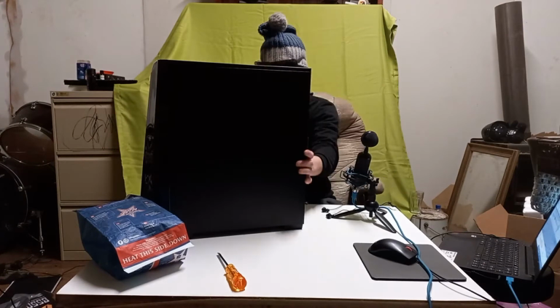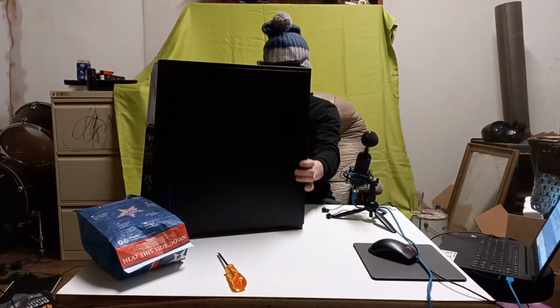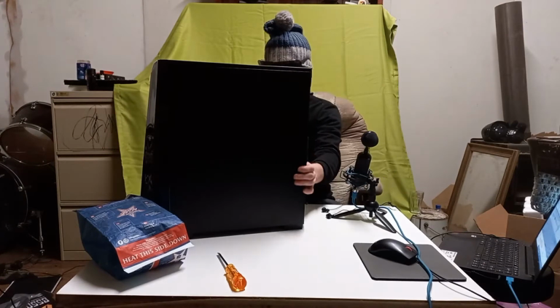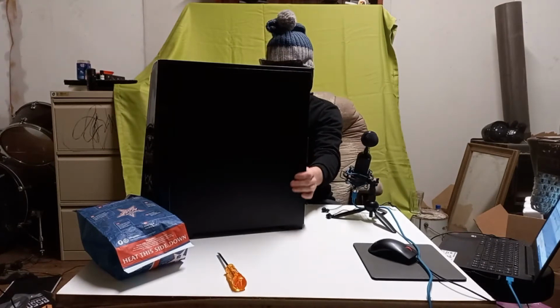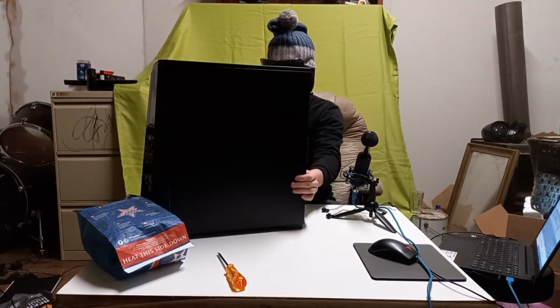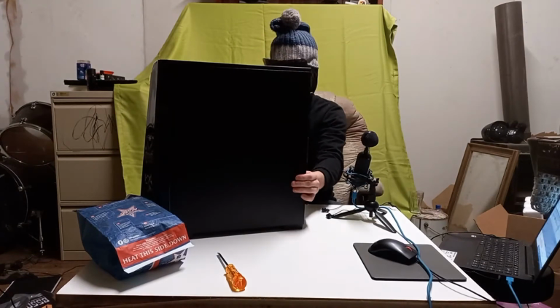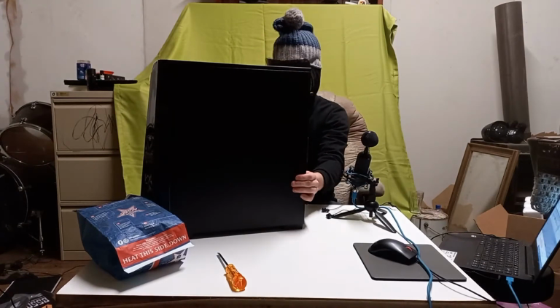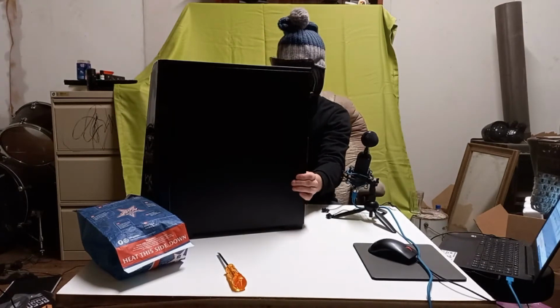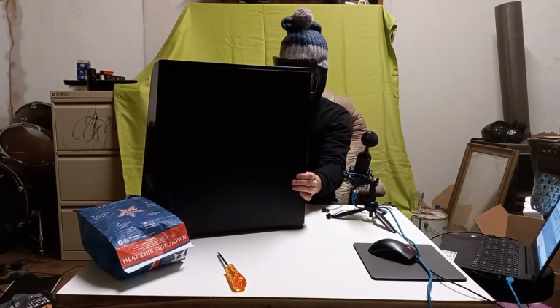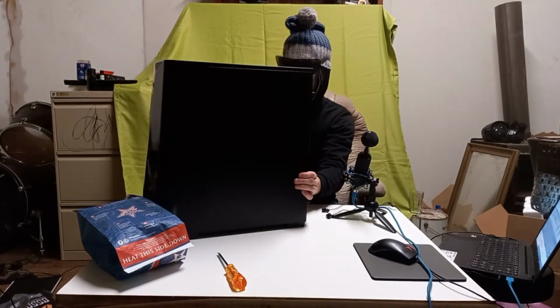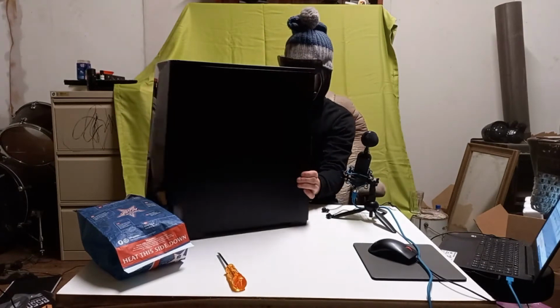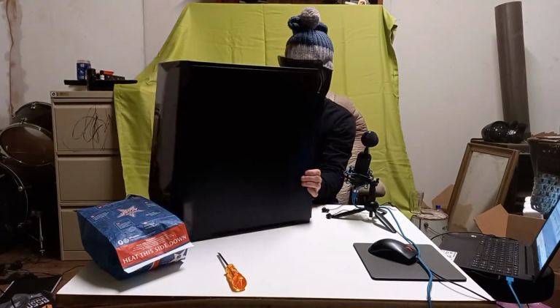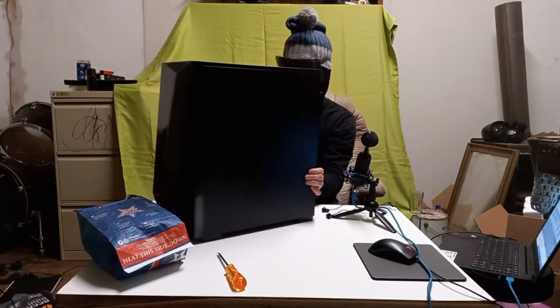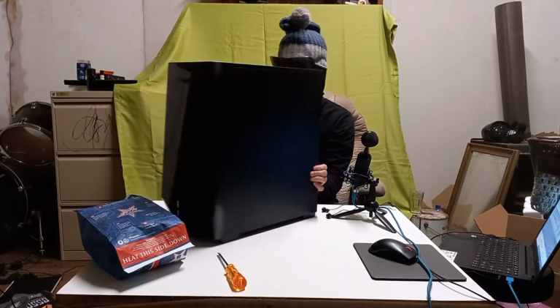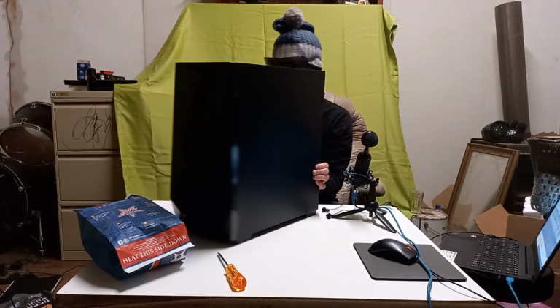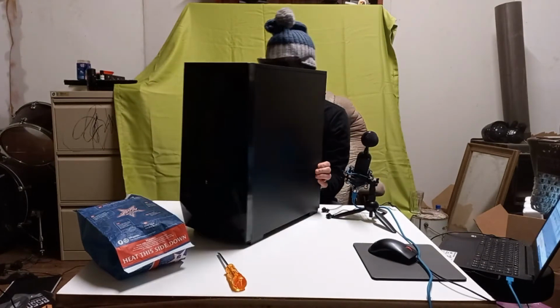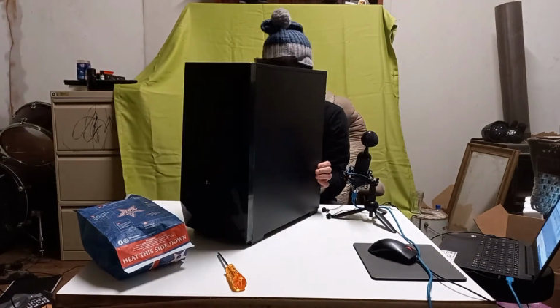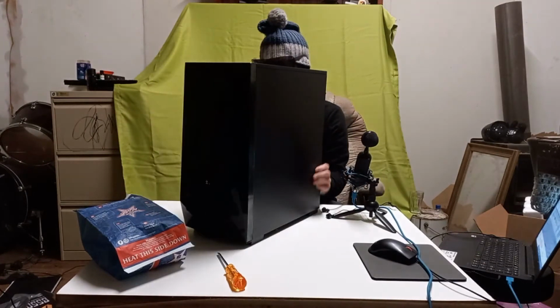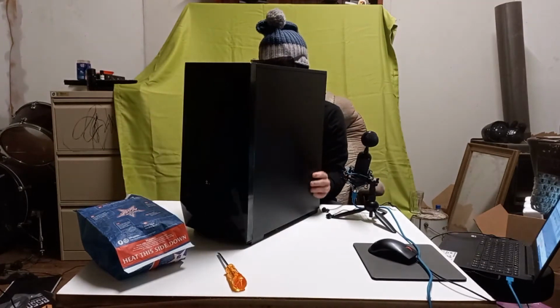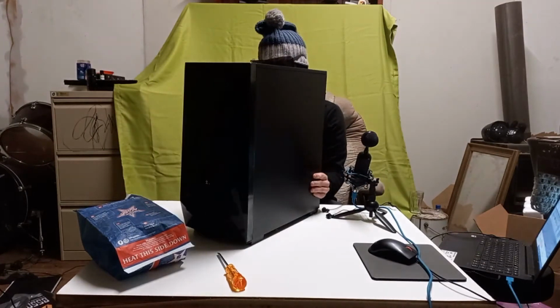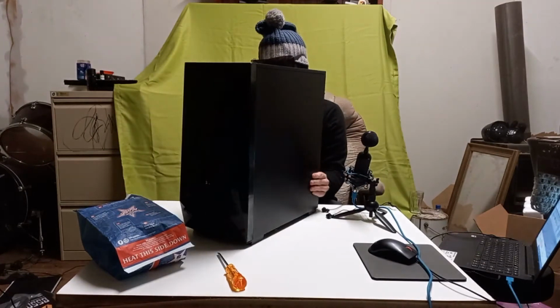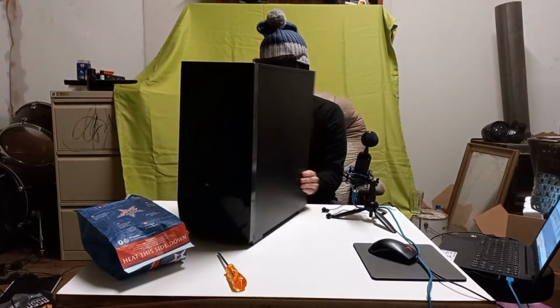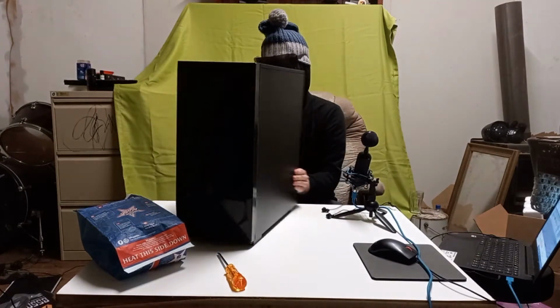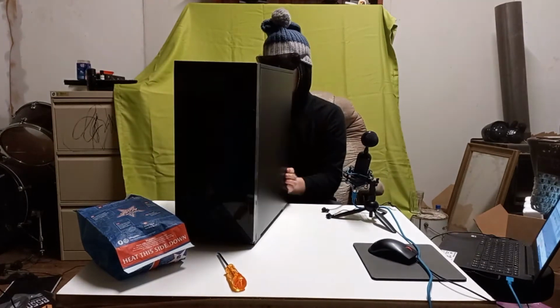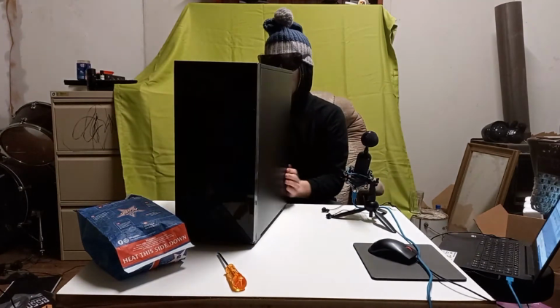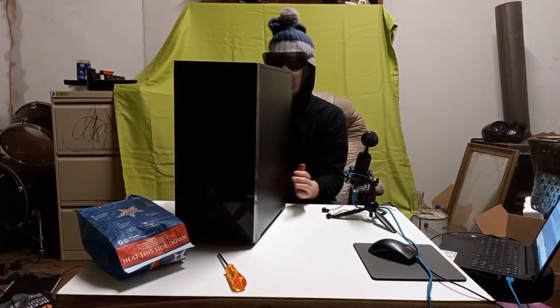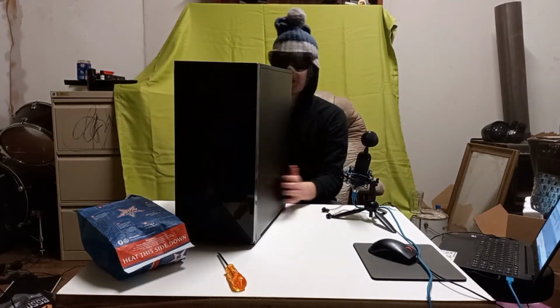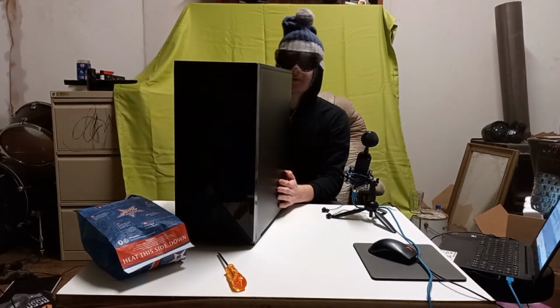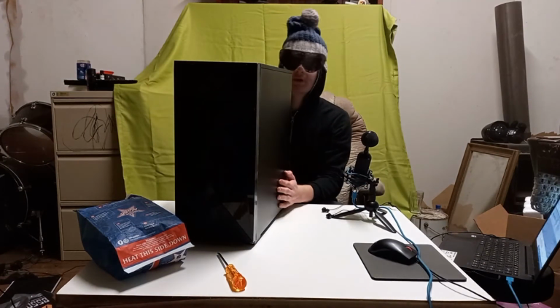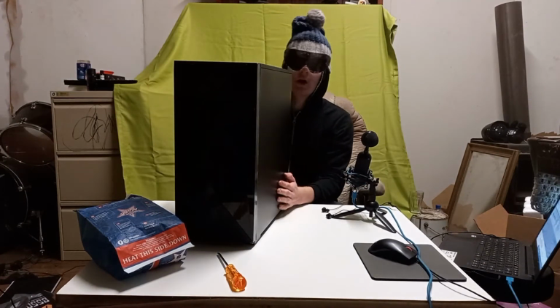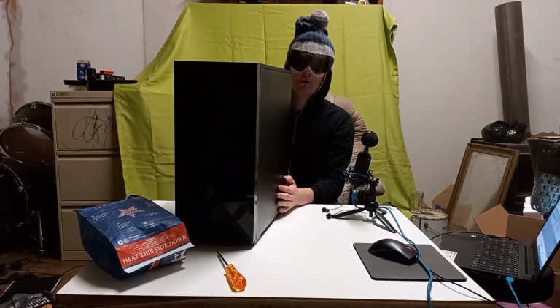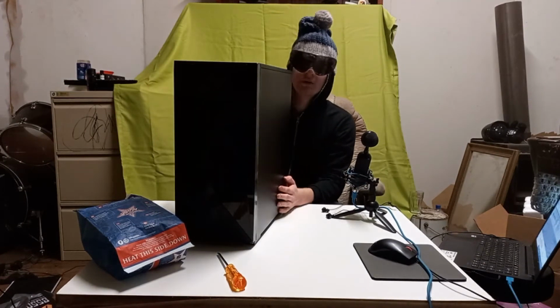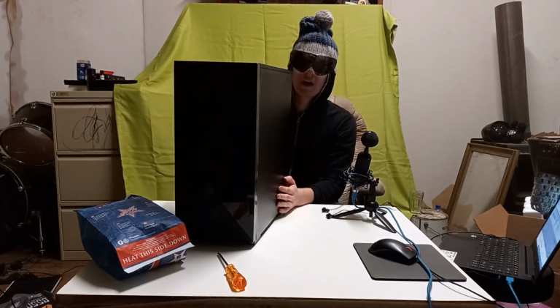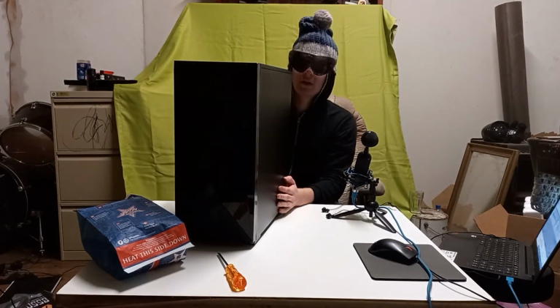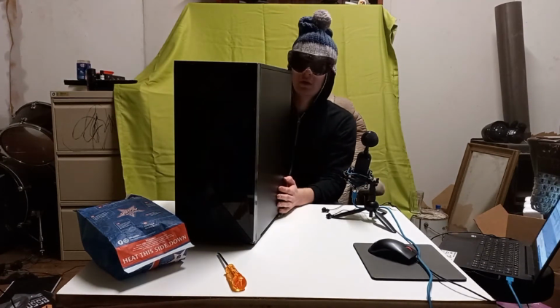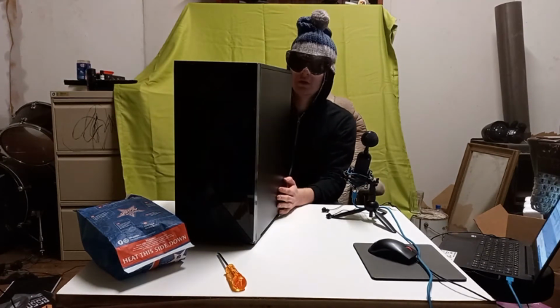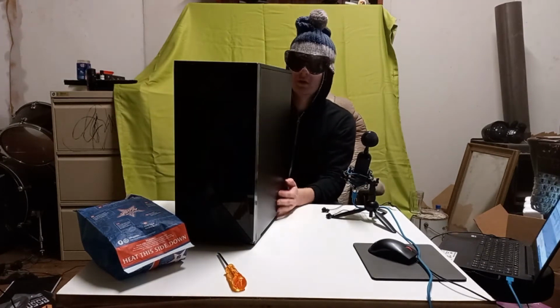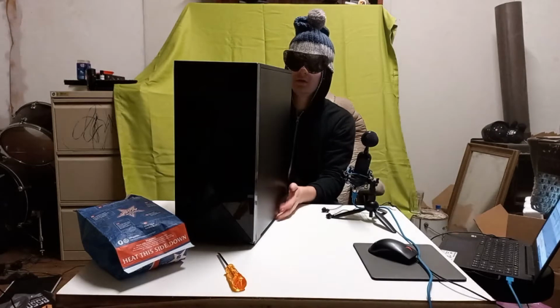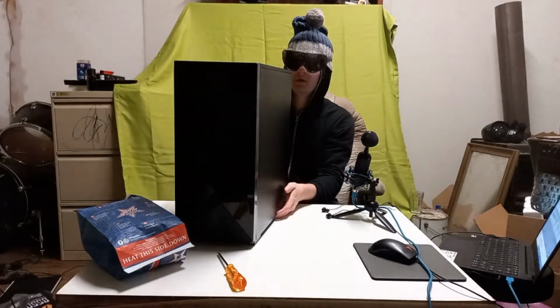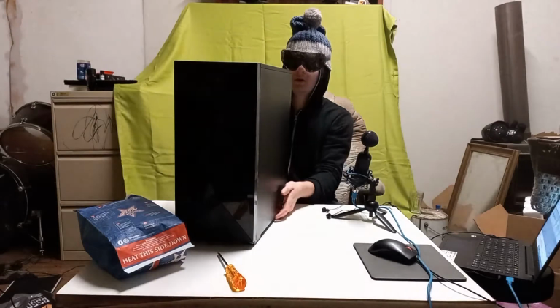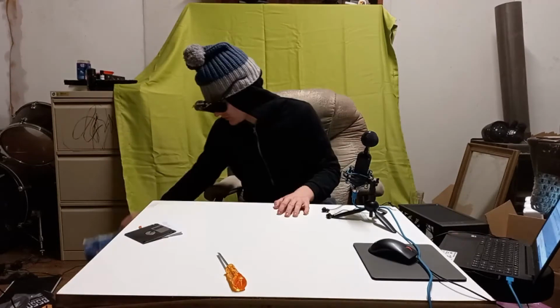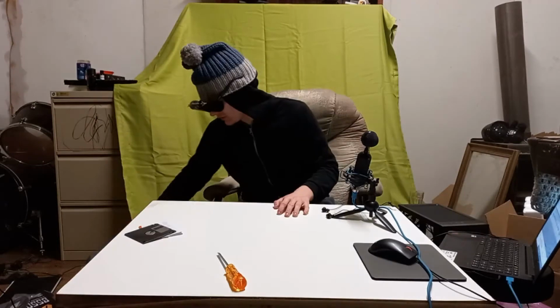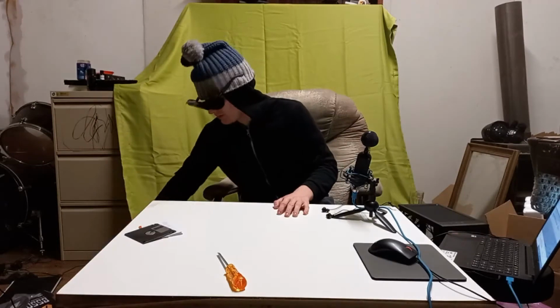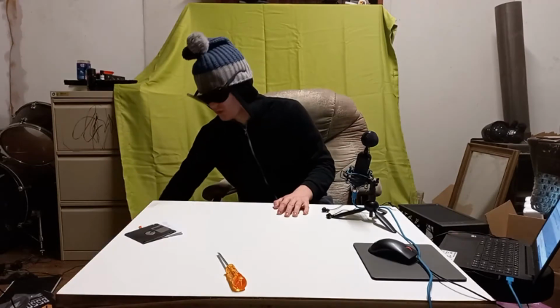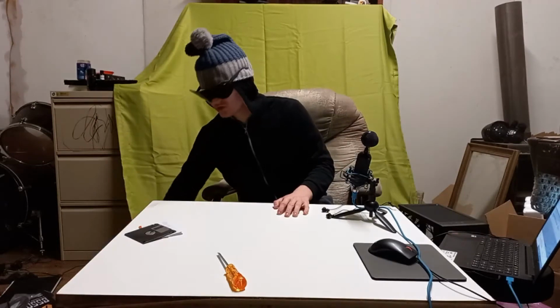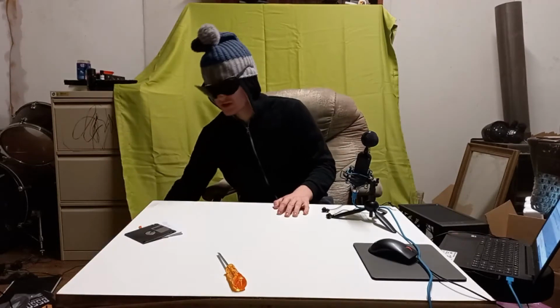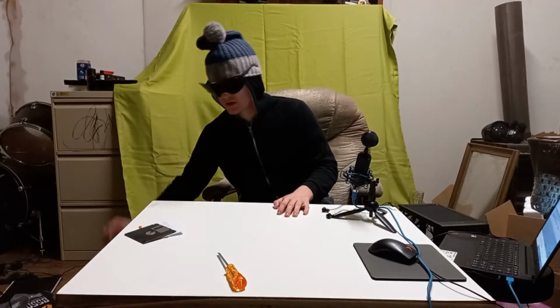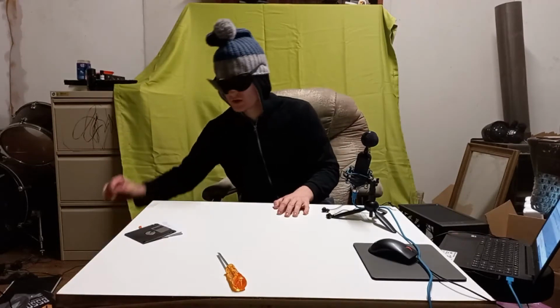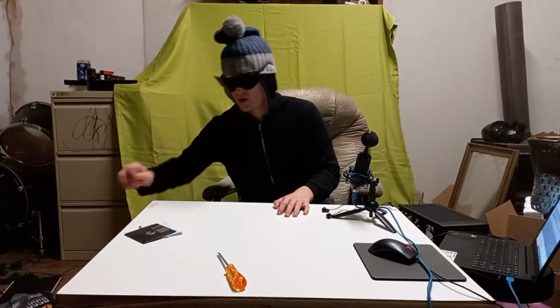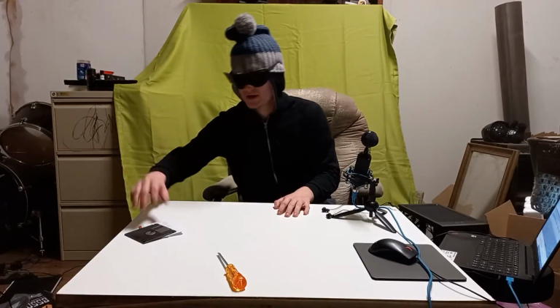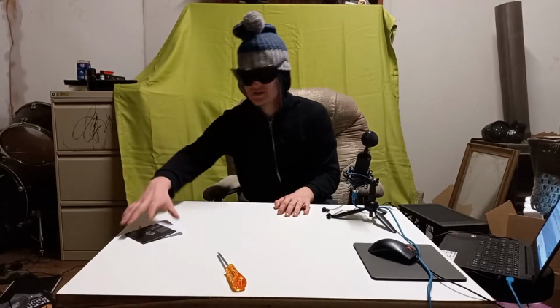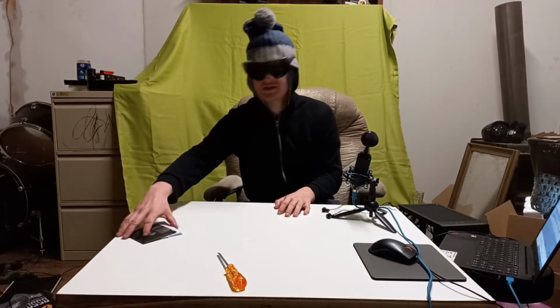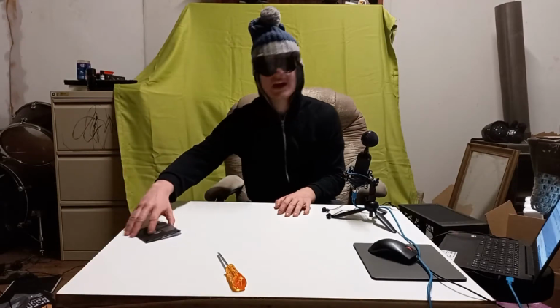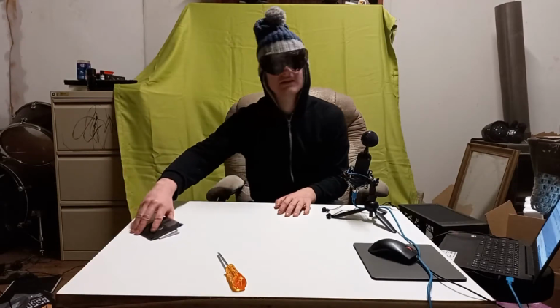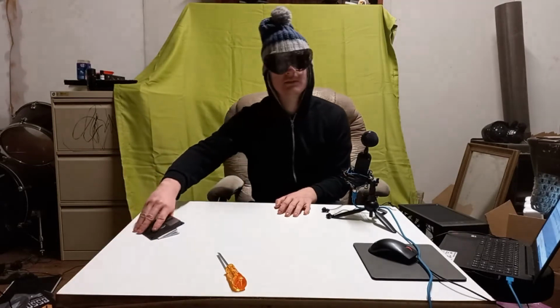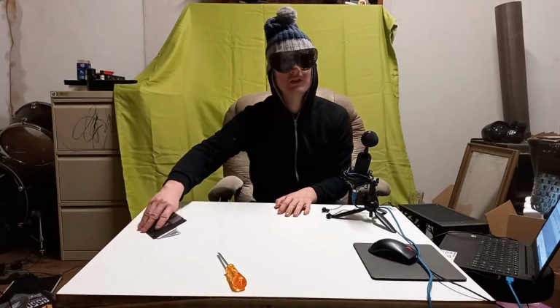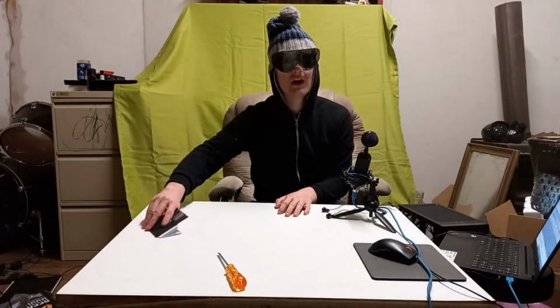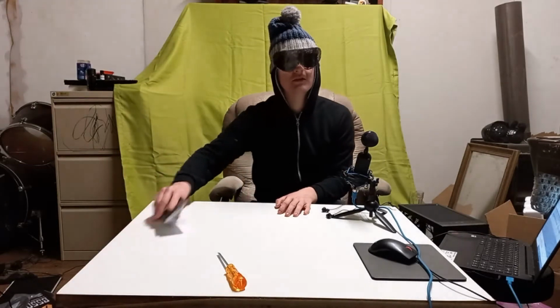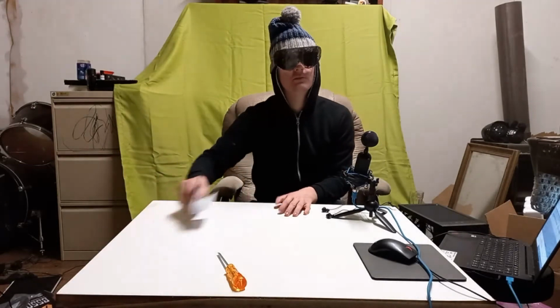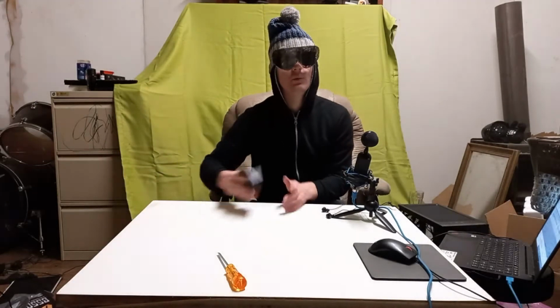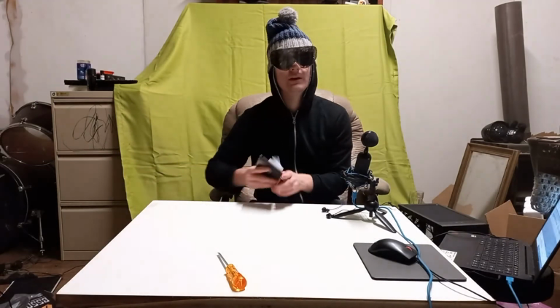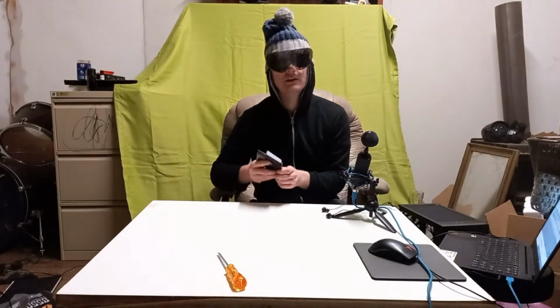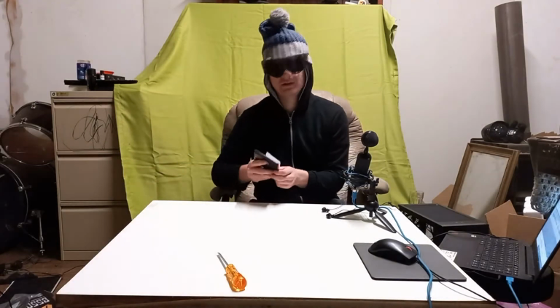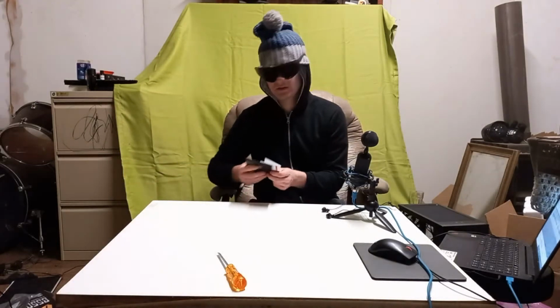I got this PC body. I don't even know if it's that good. I'm actually gonna be watching Linus Tech Tips as I'm doing this.